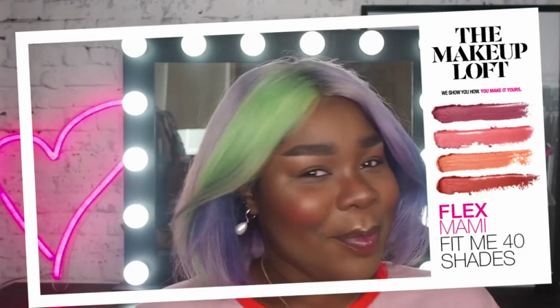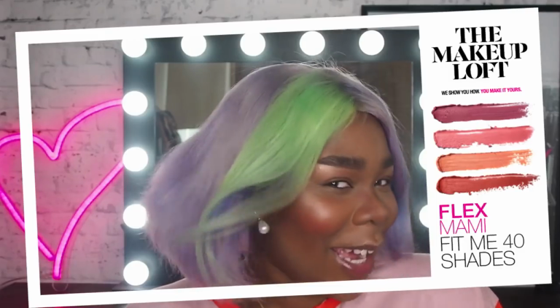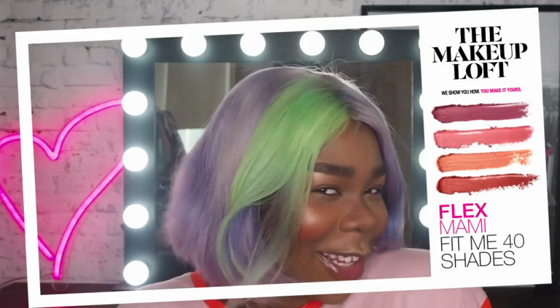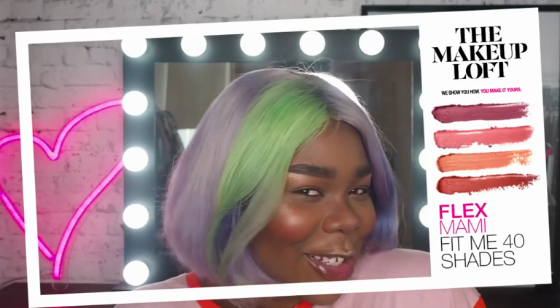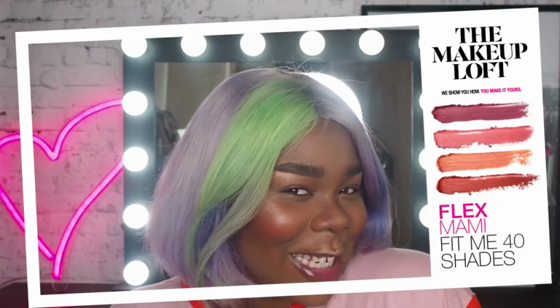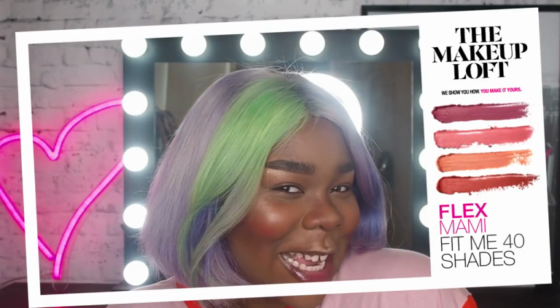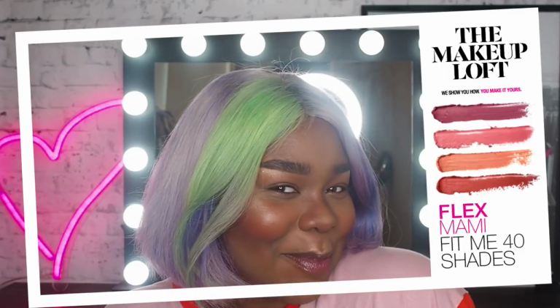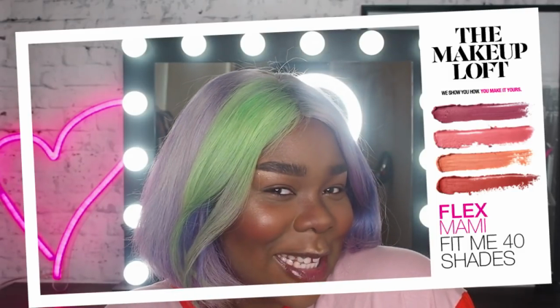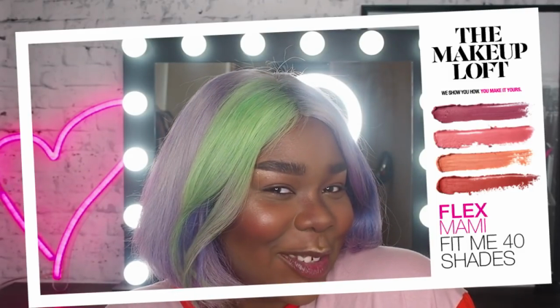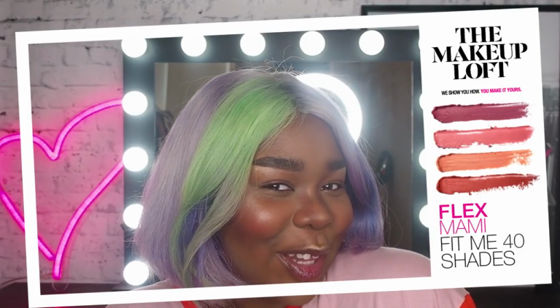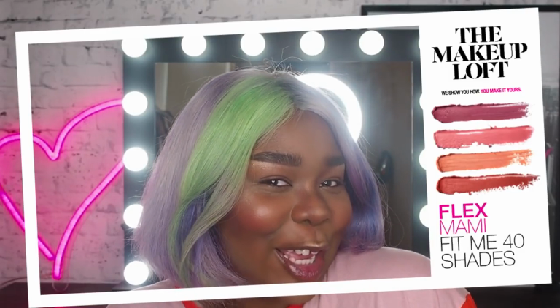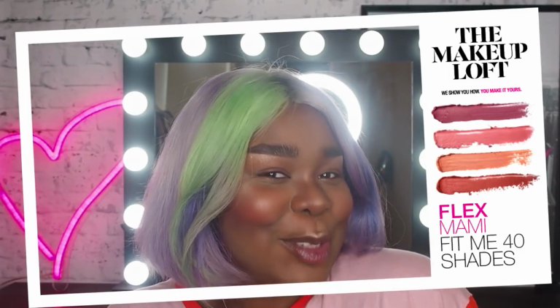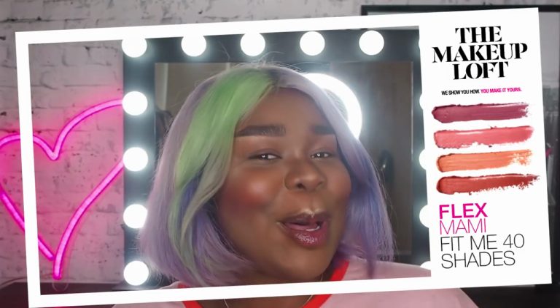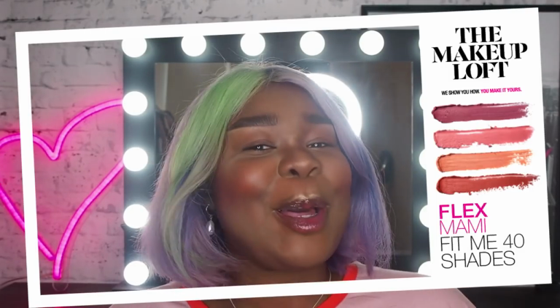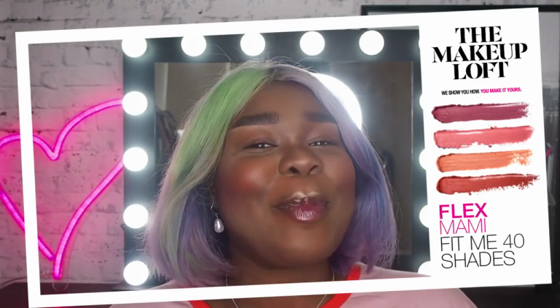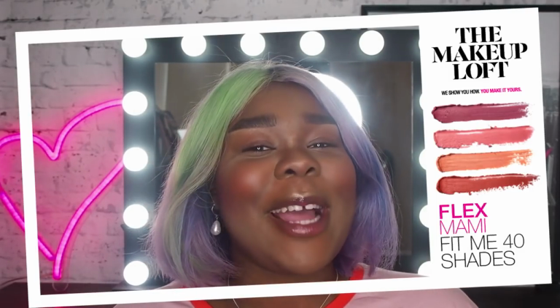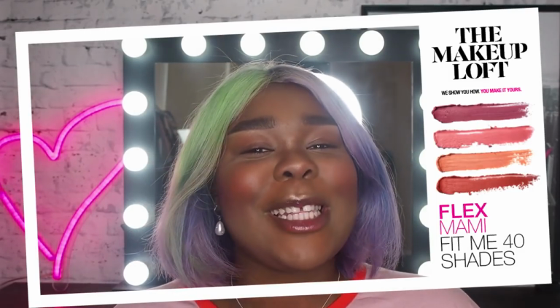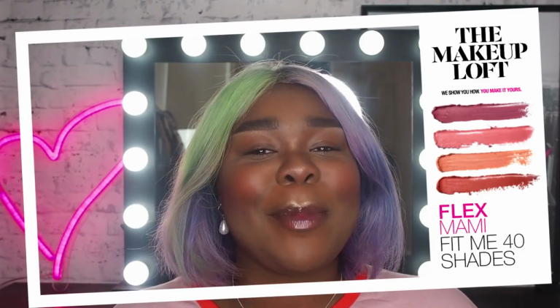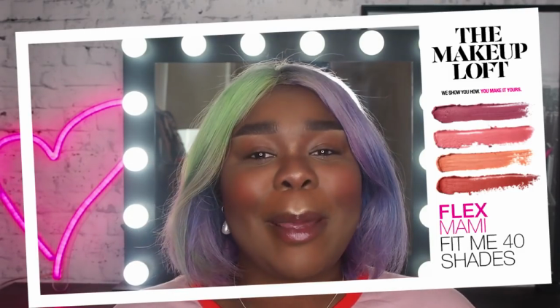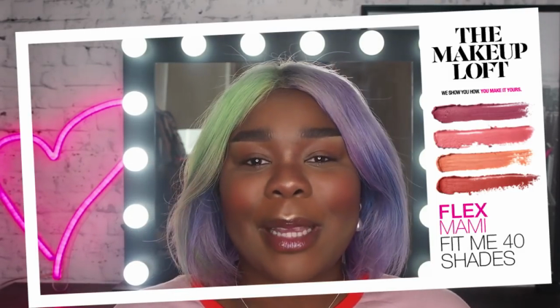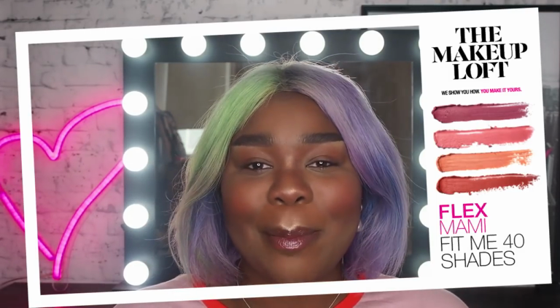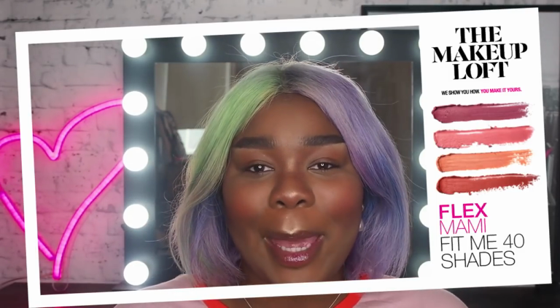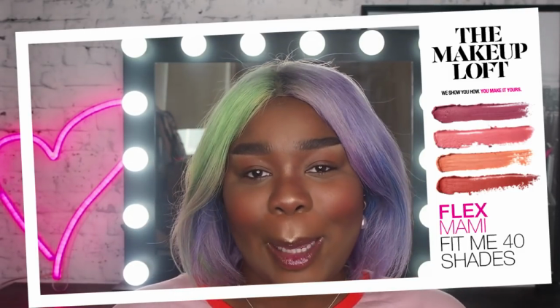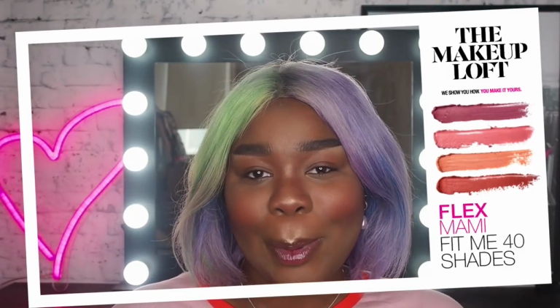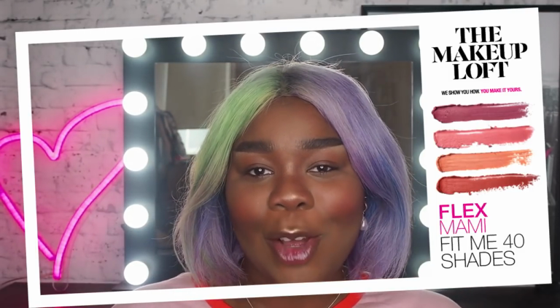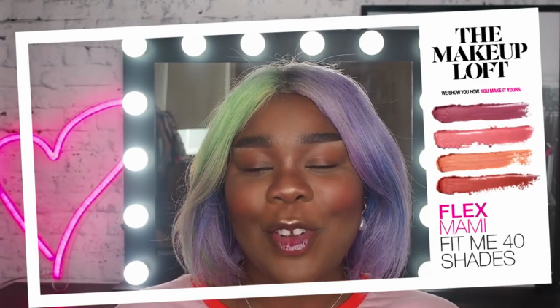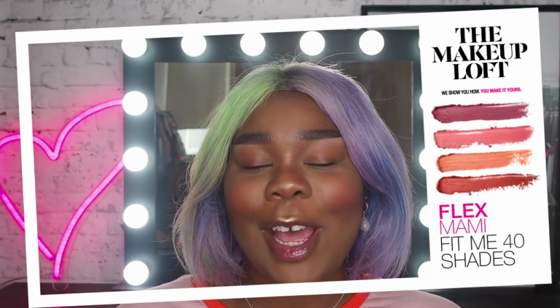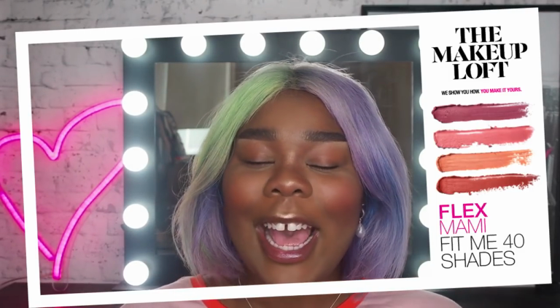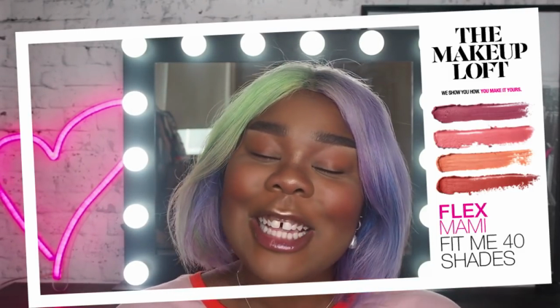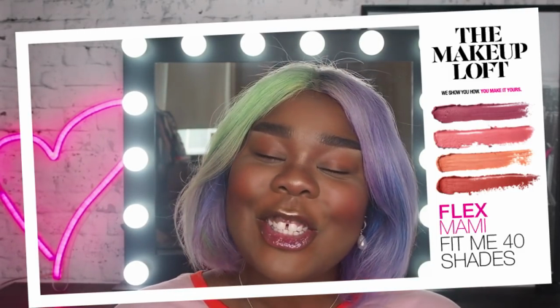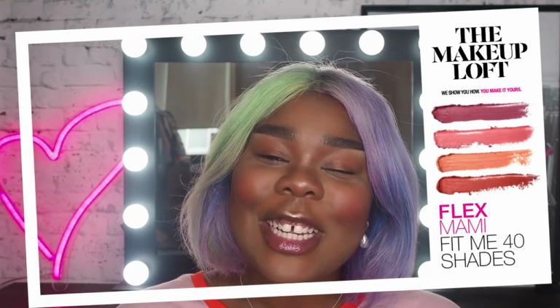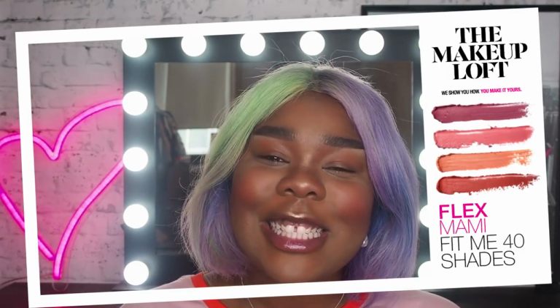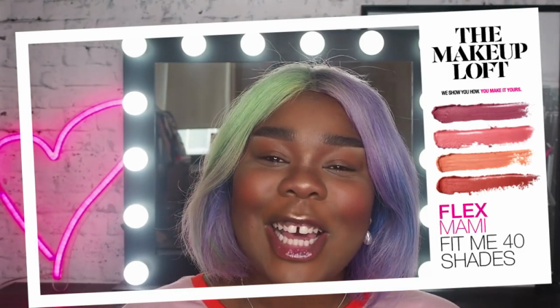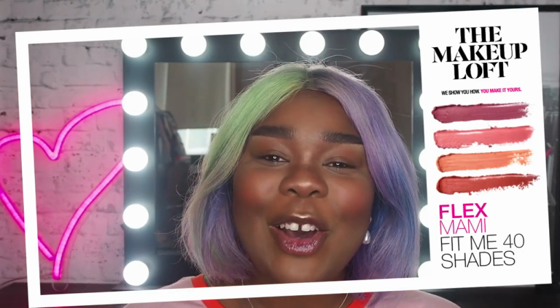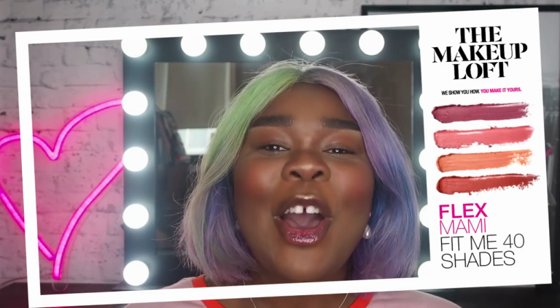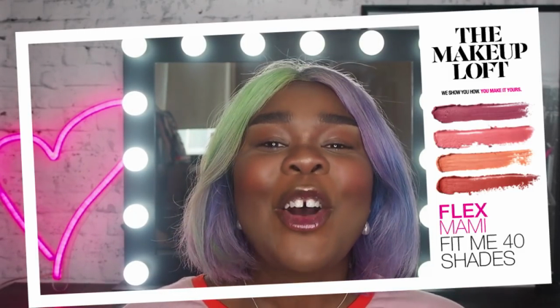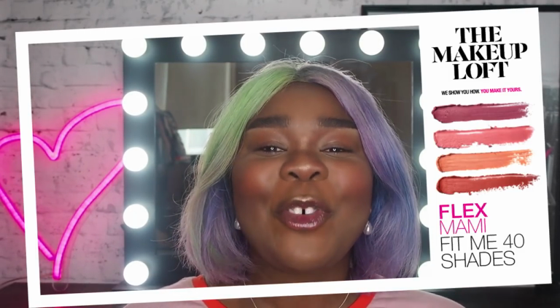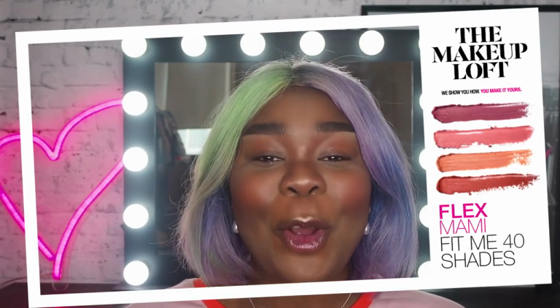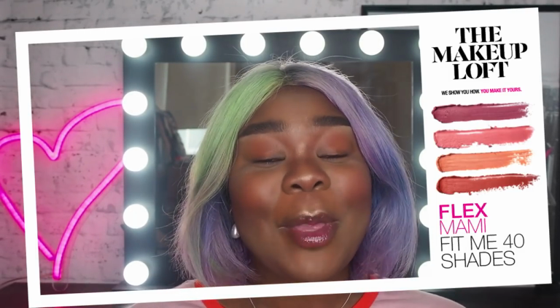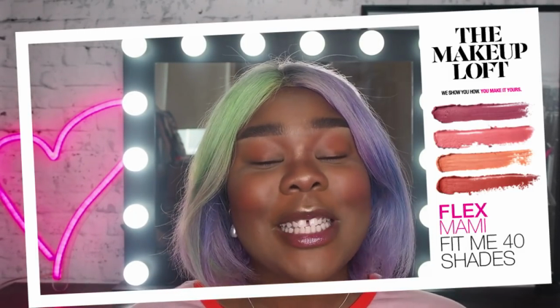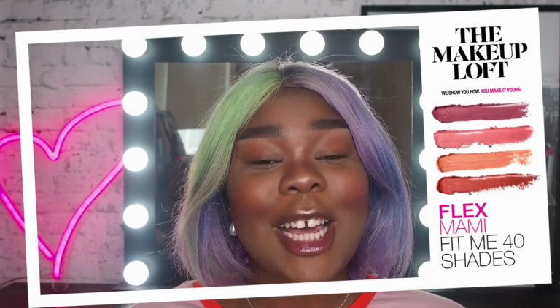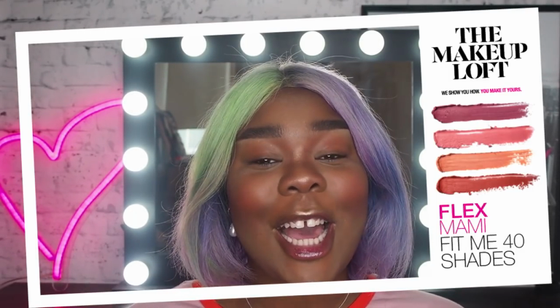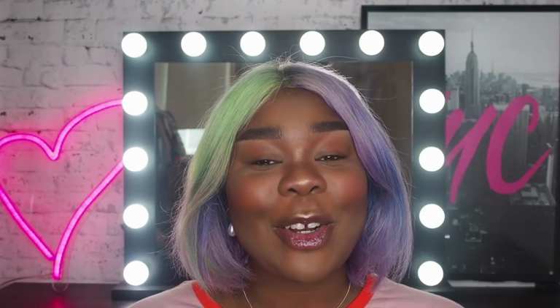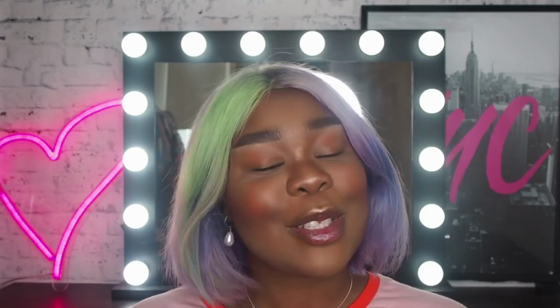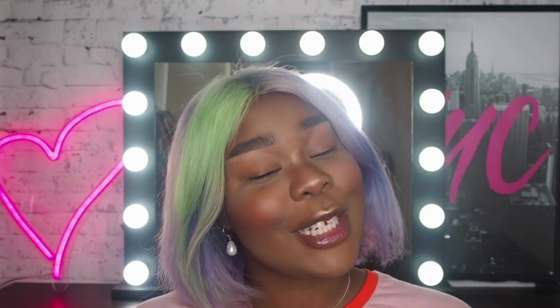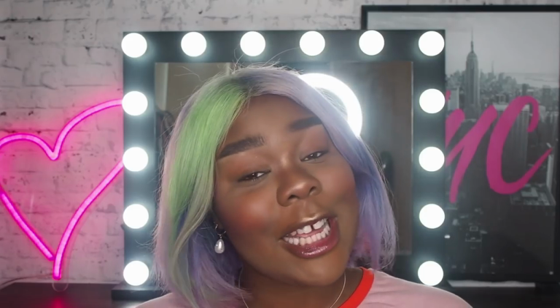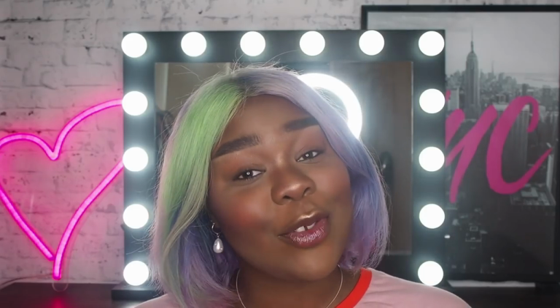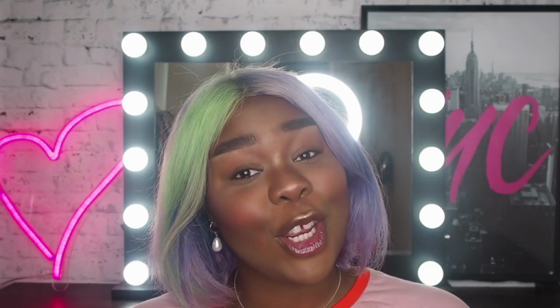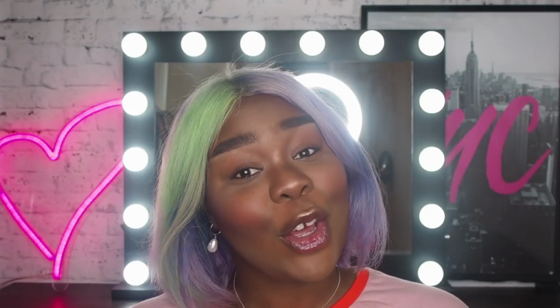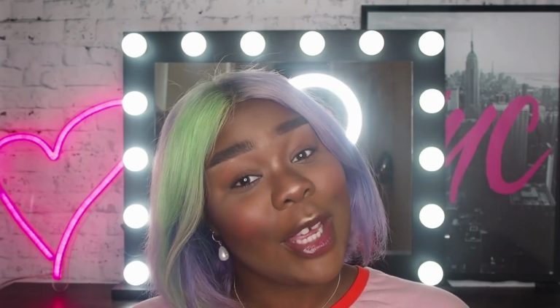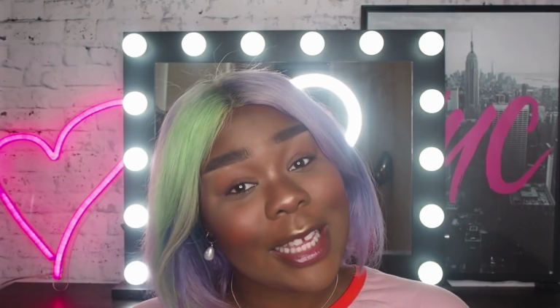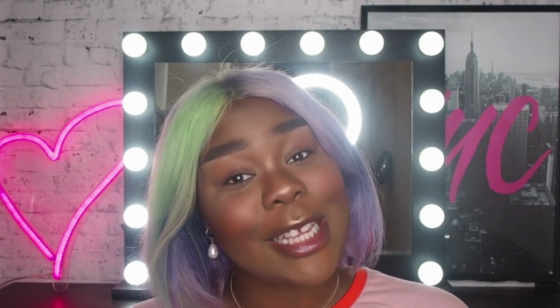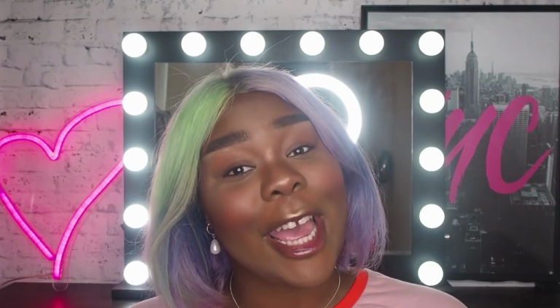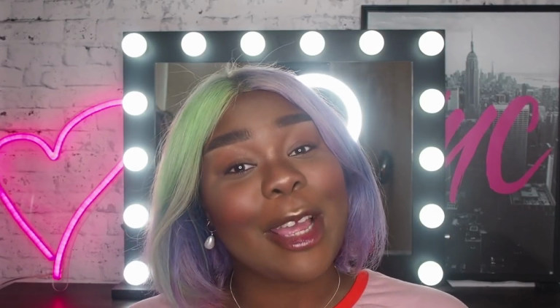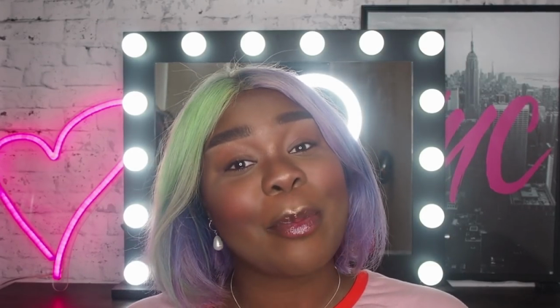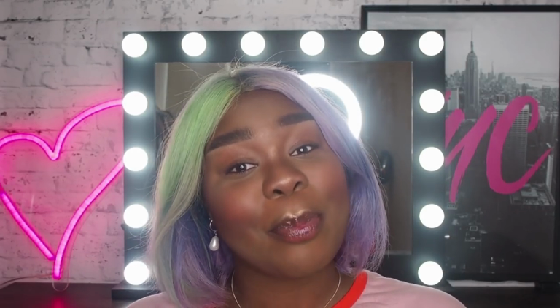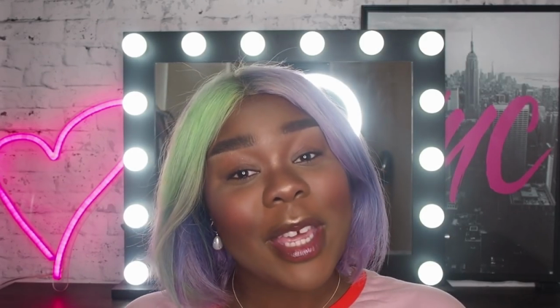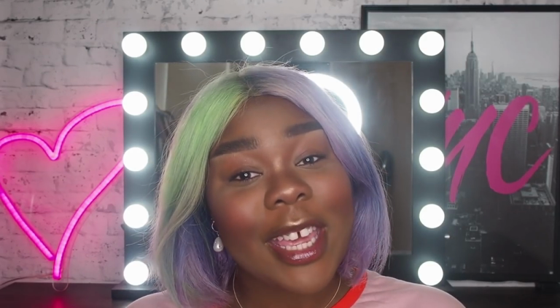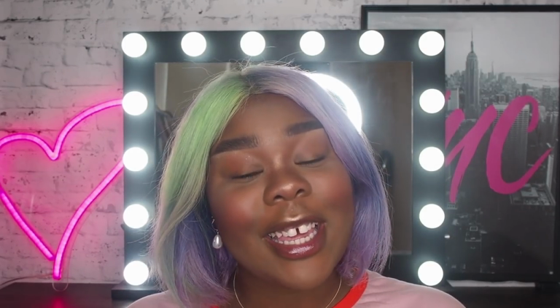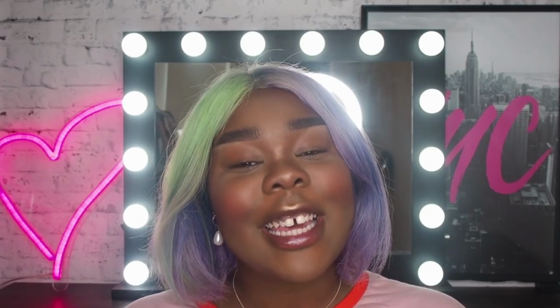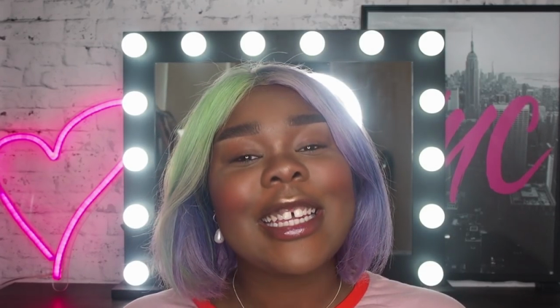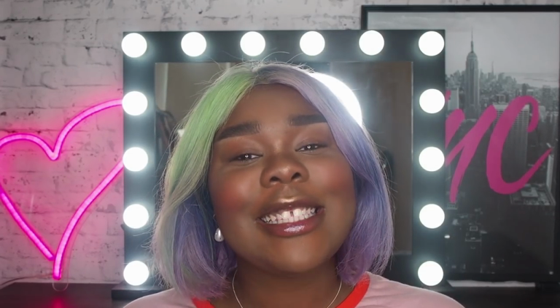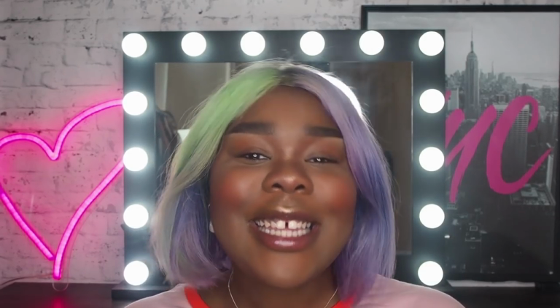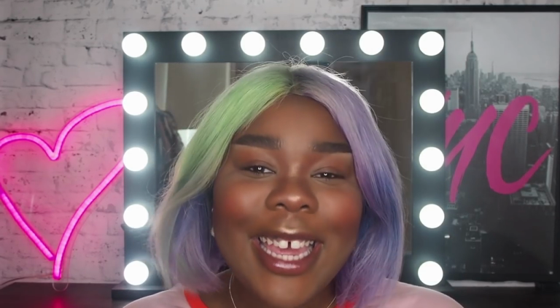Hello team, it's Flex. Welcome back to the Maybelline Makeup Bluff. Now as you can tell from this title, today's video is a big deal.